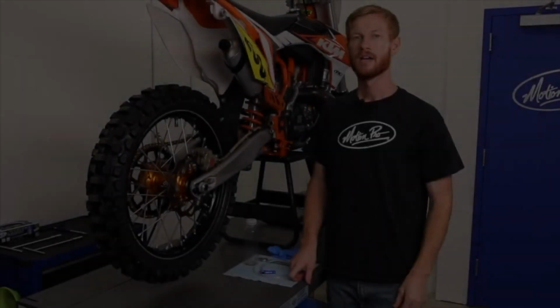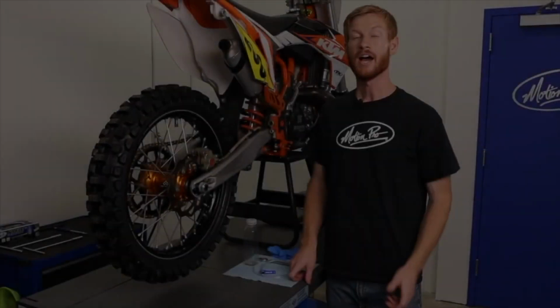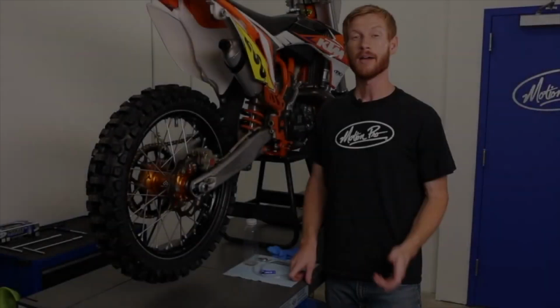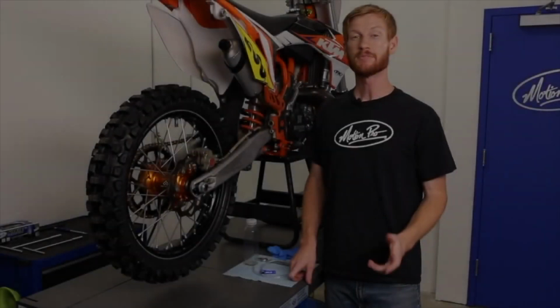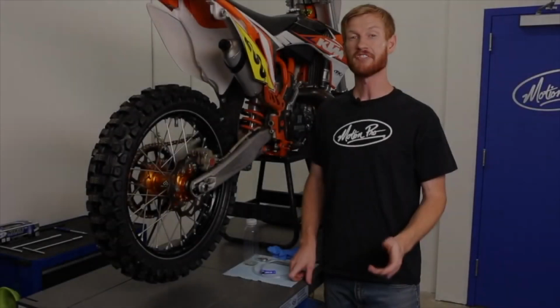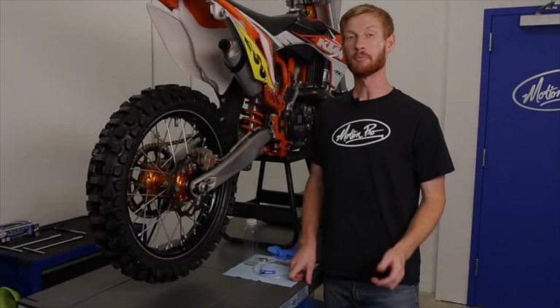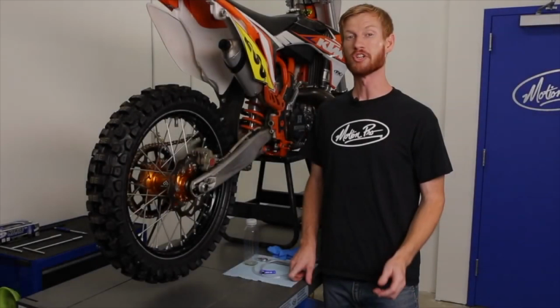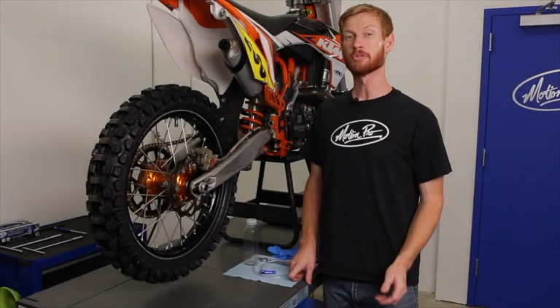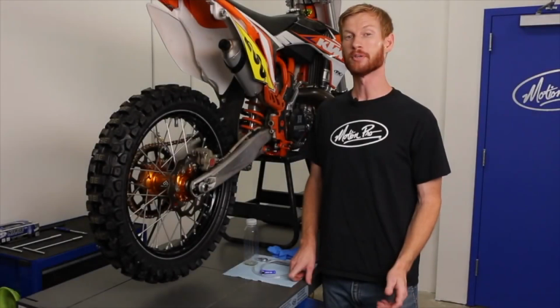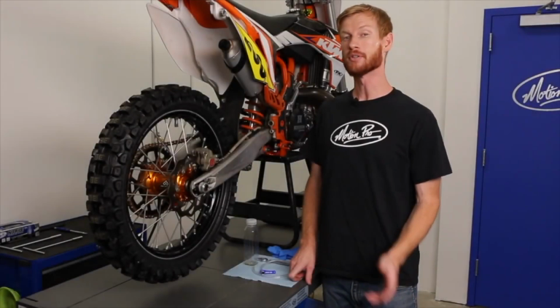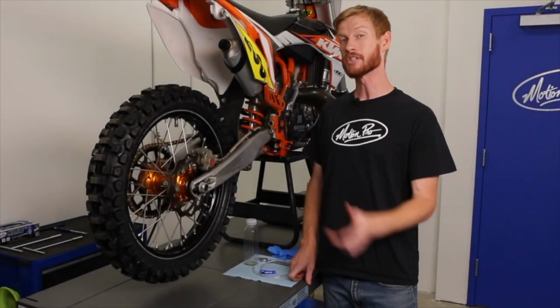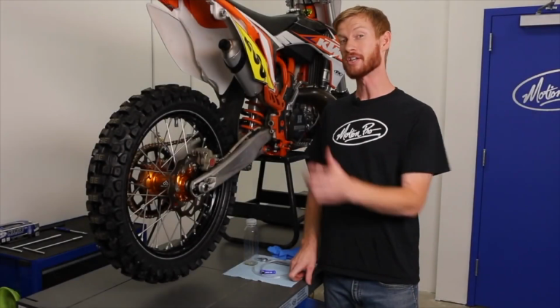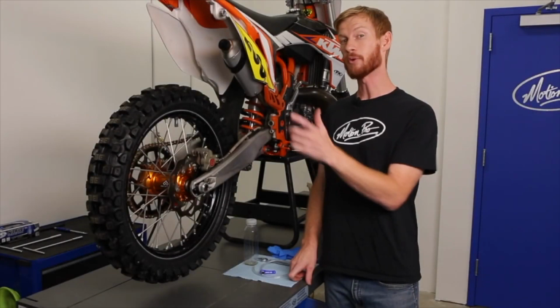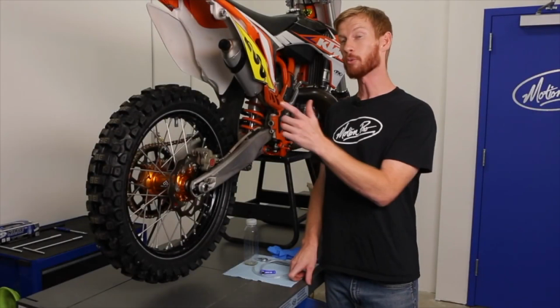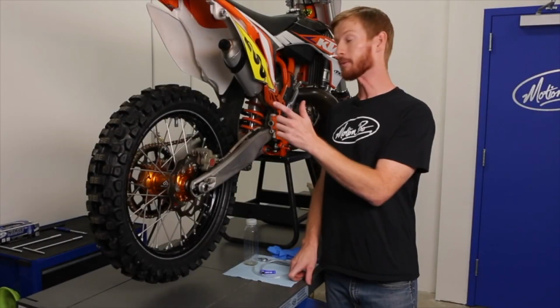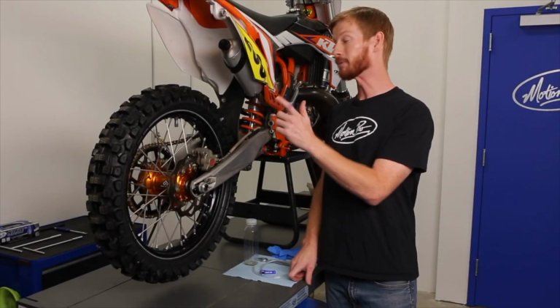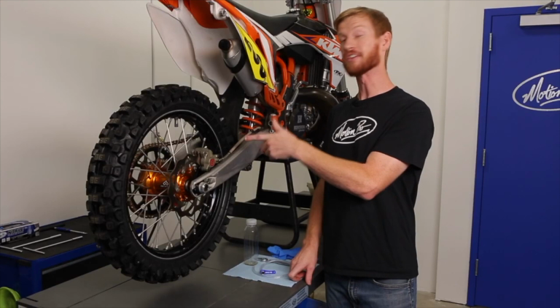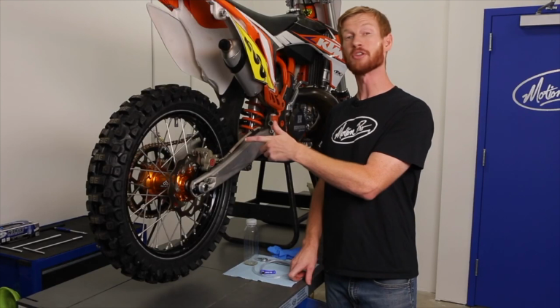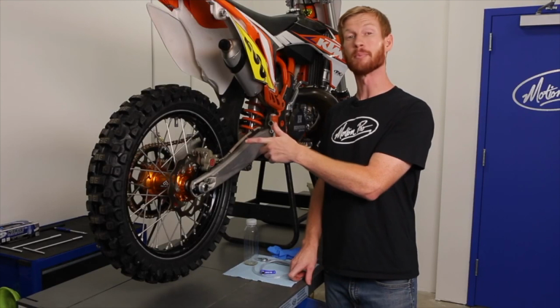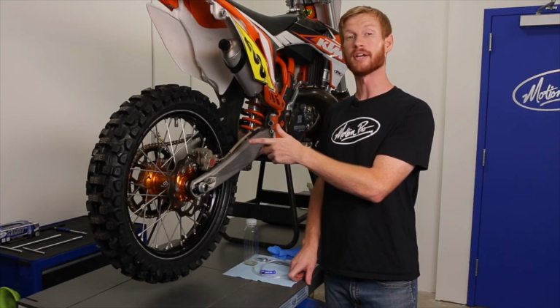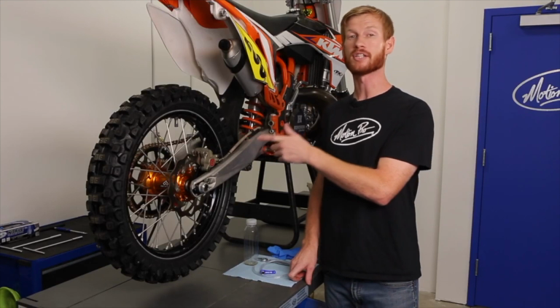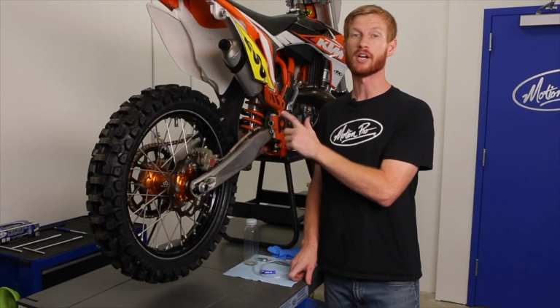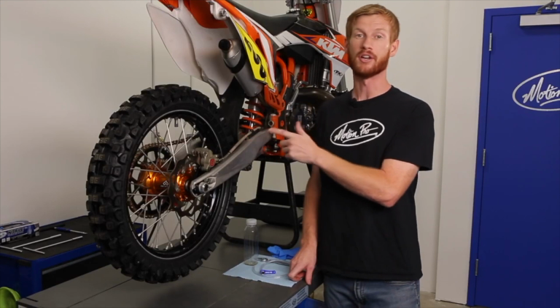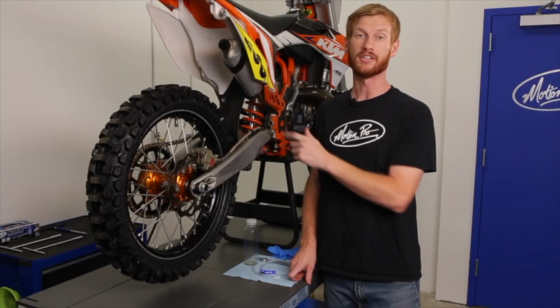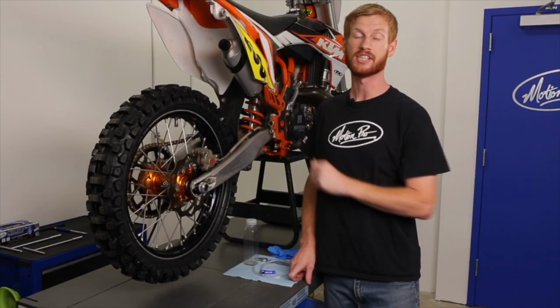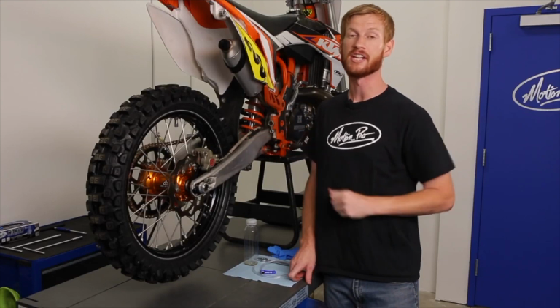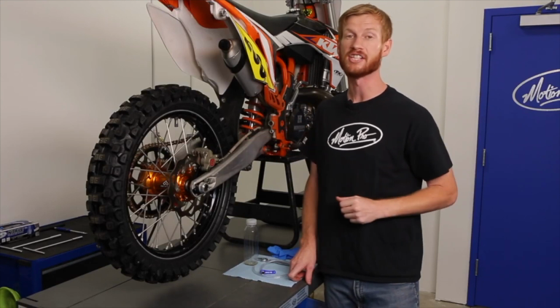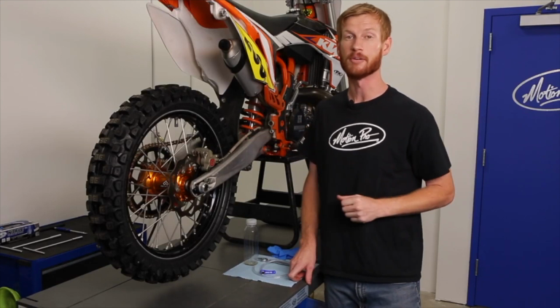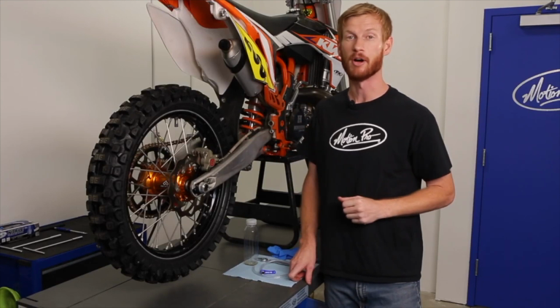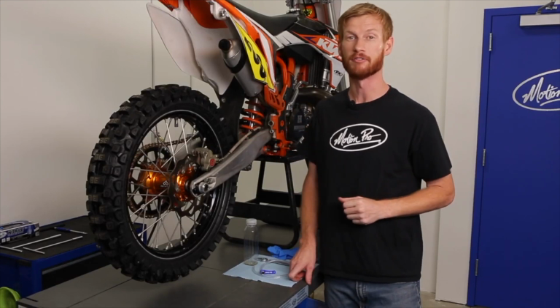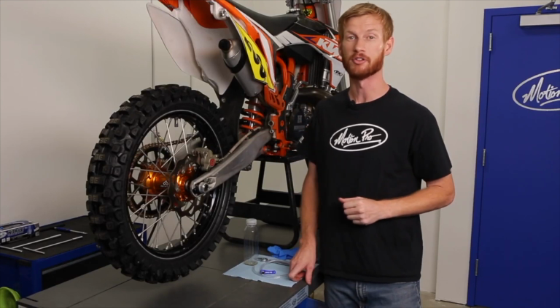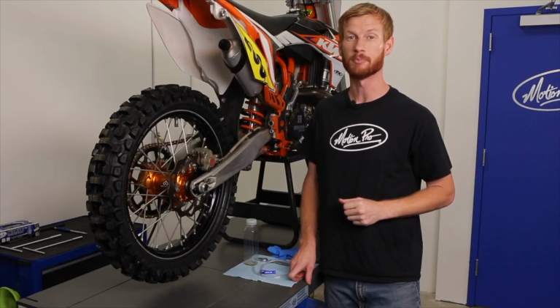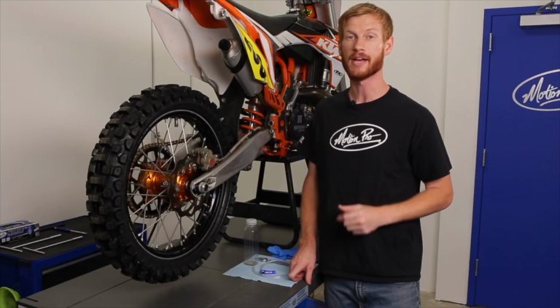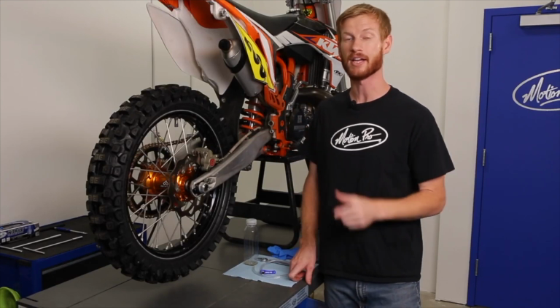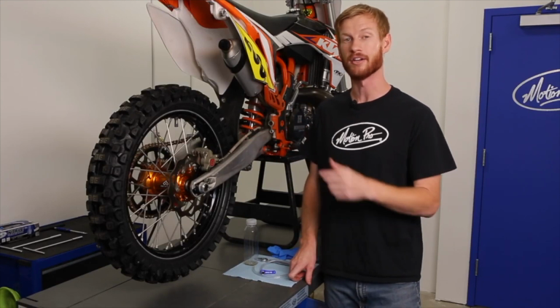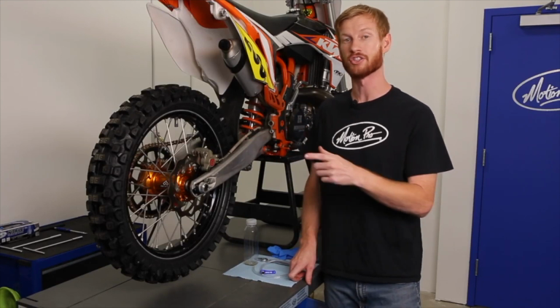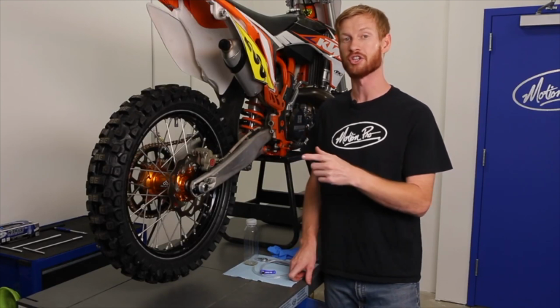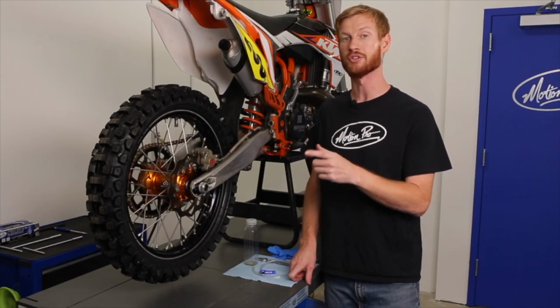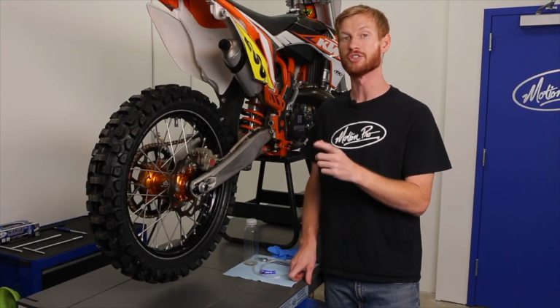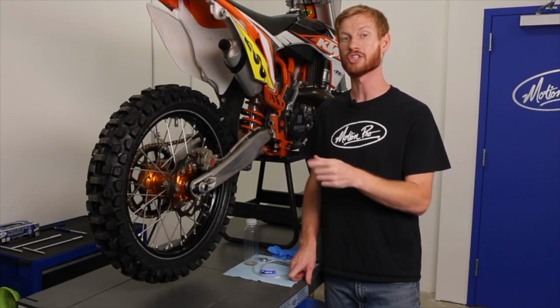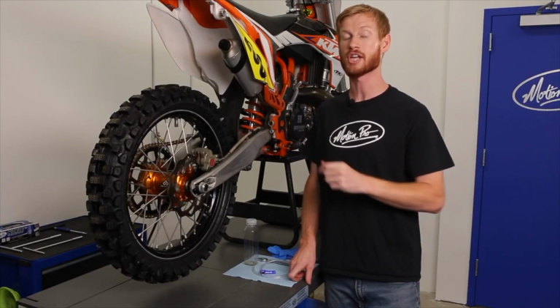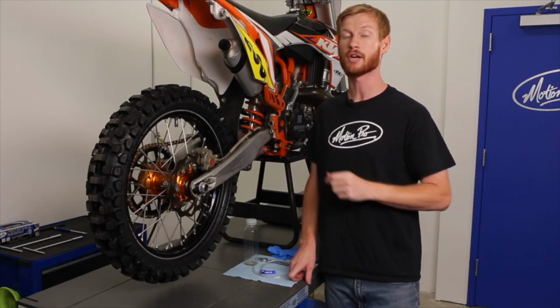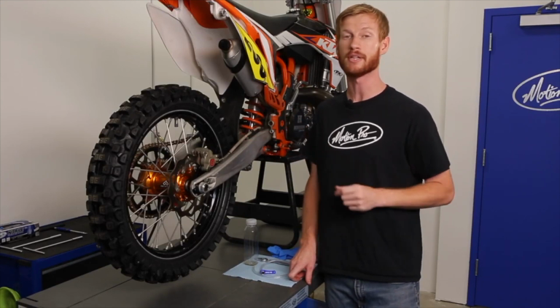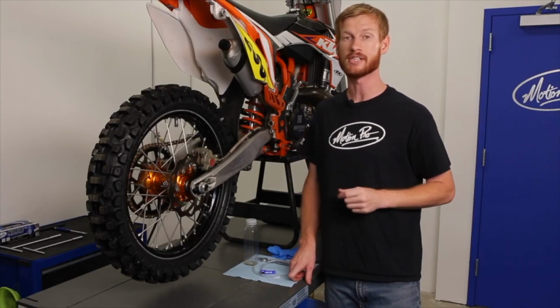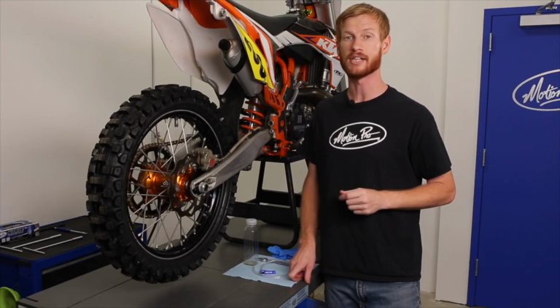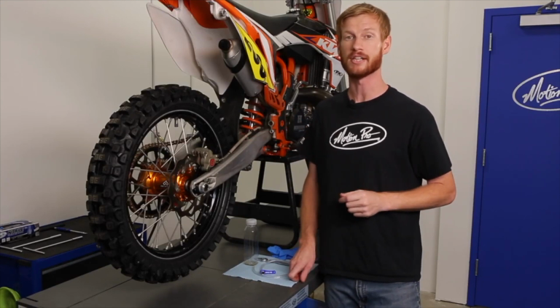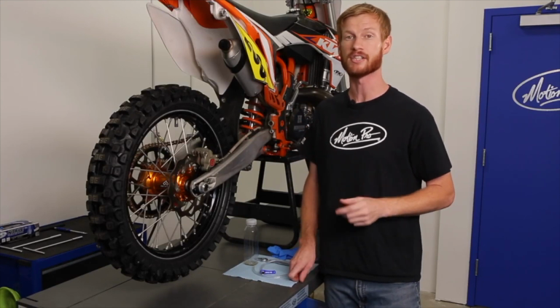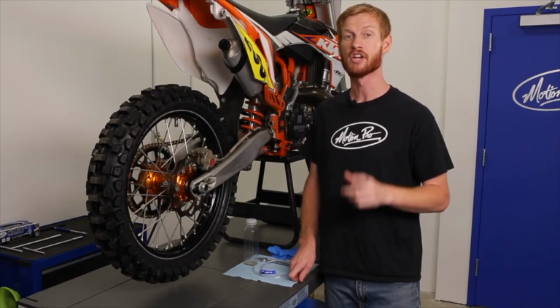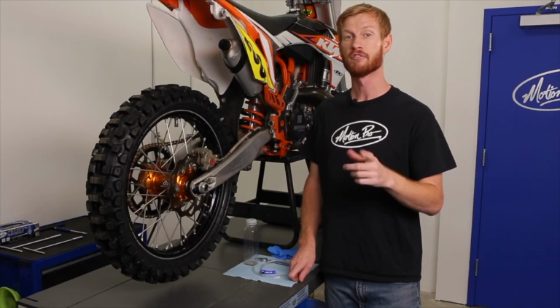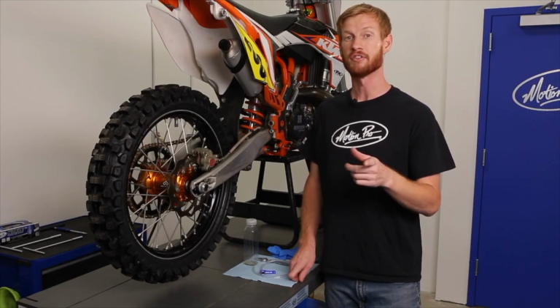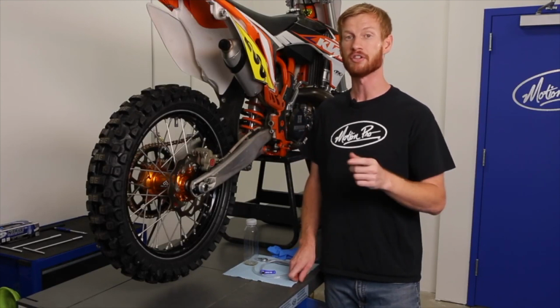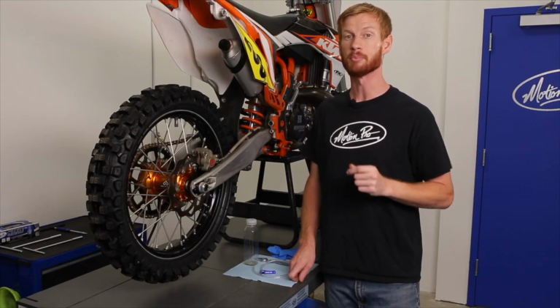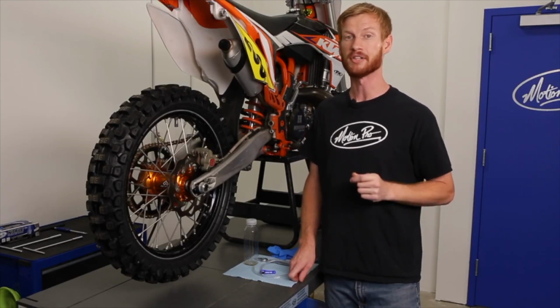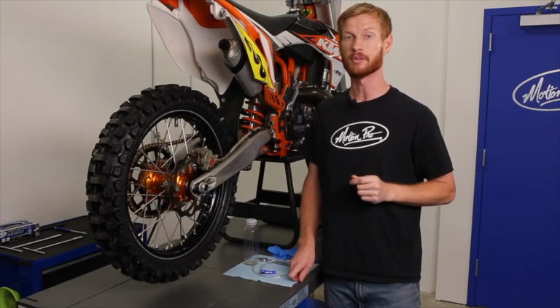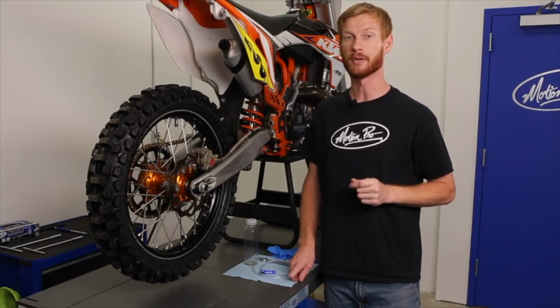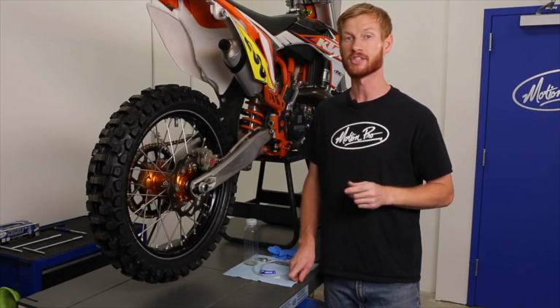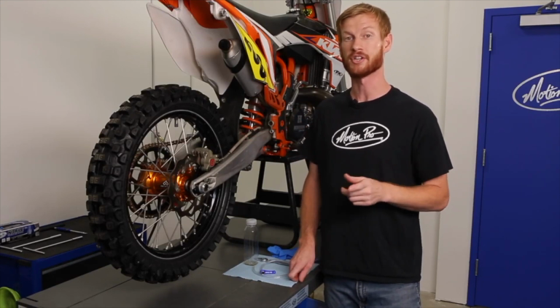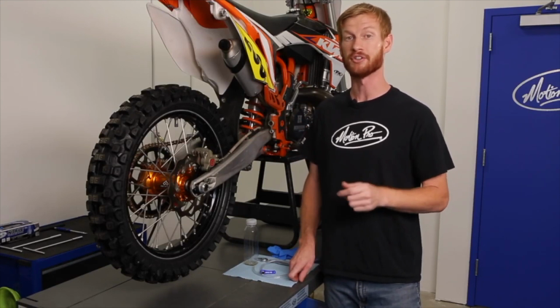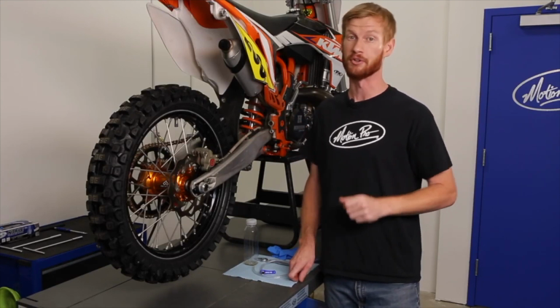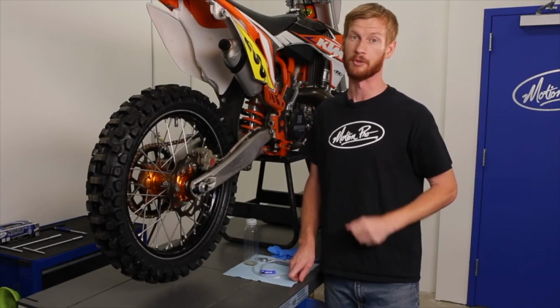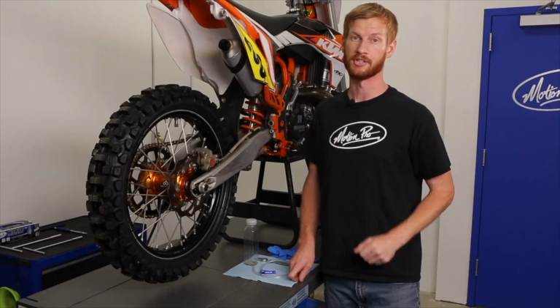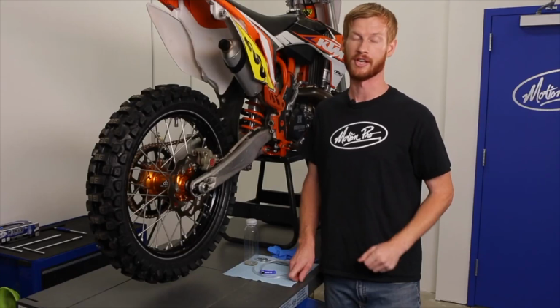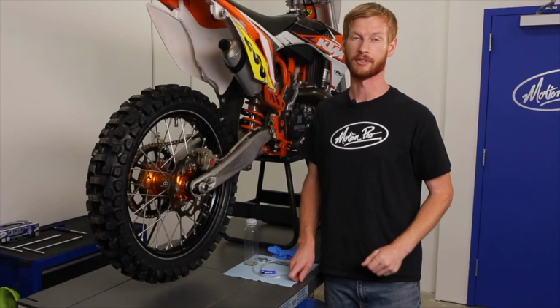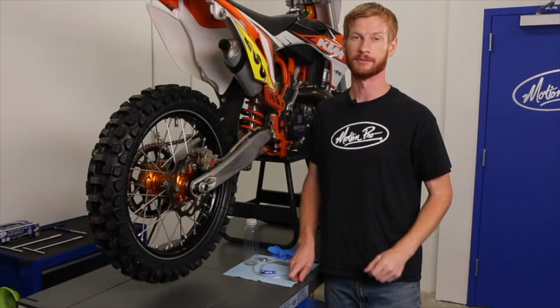Hi, I'm Jeff at MotionPro. Today we'll be bleeding the brakes on this KTM off-road bike and I'll show you just how easy it is for you to bleed the brakes on your own motorcycle.